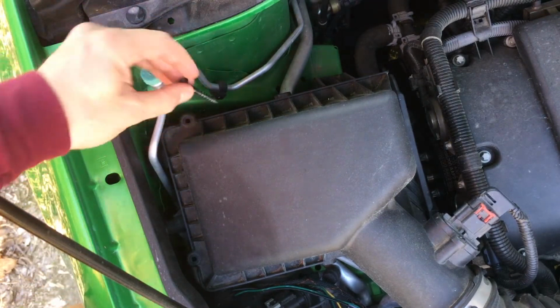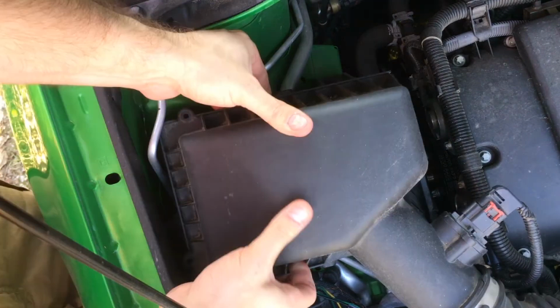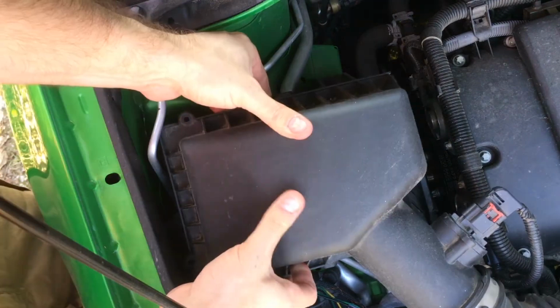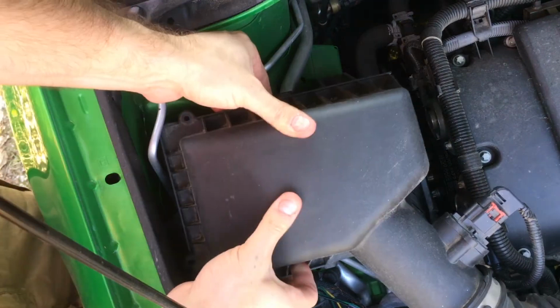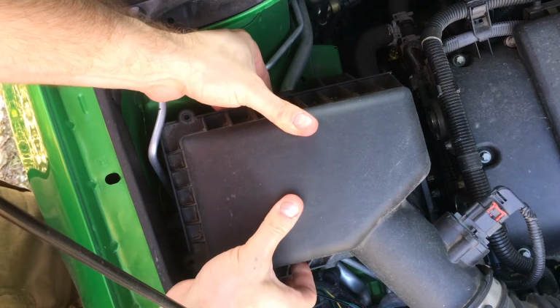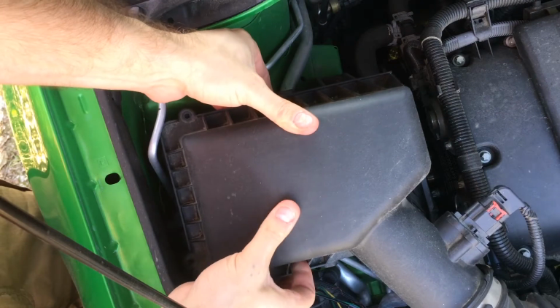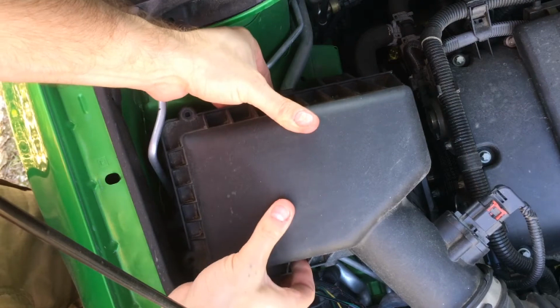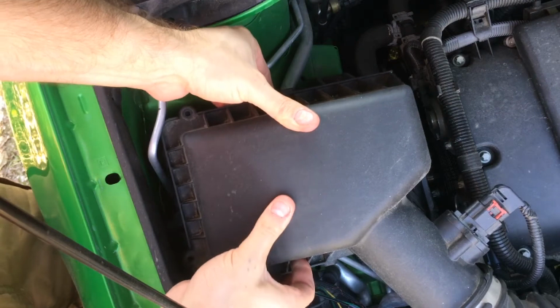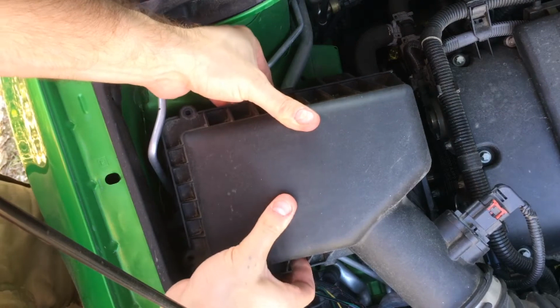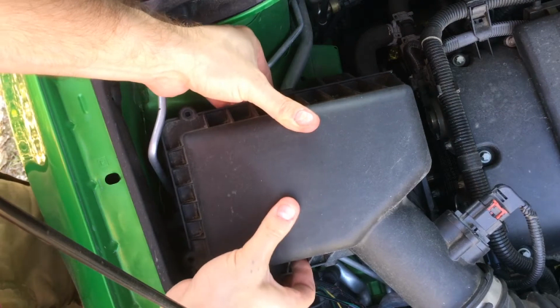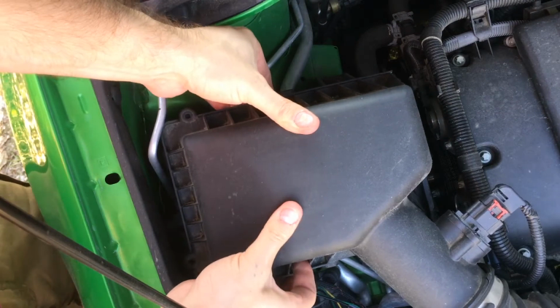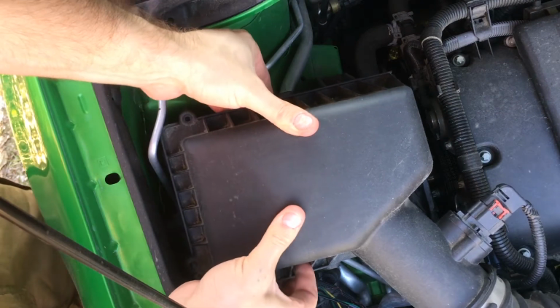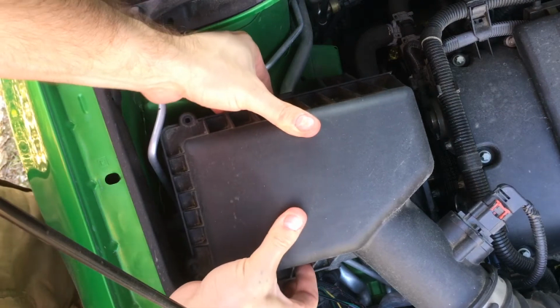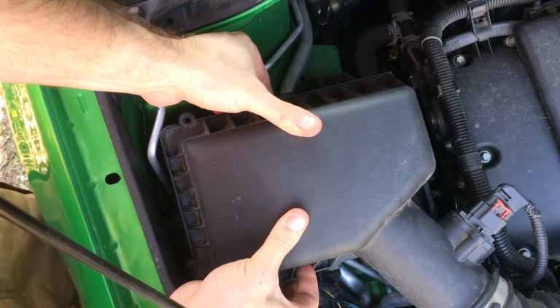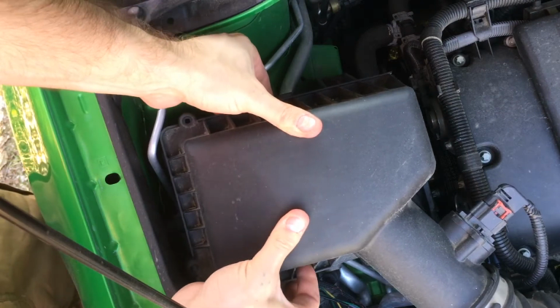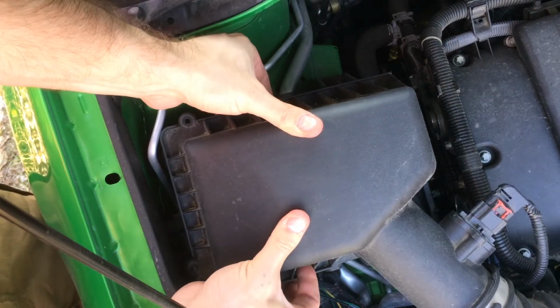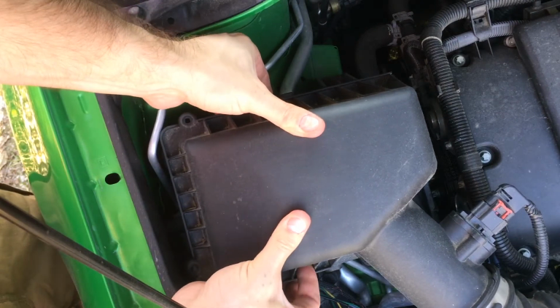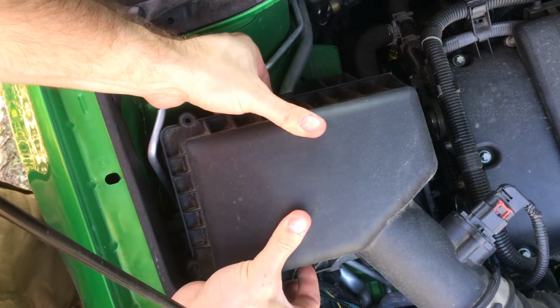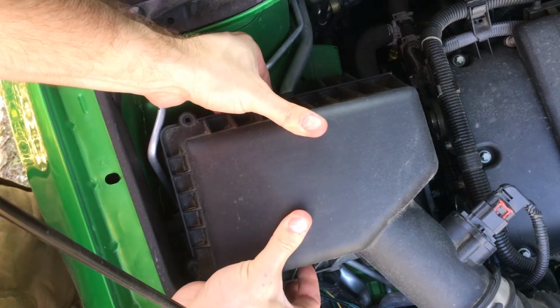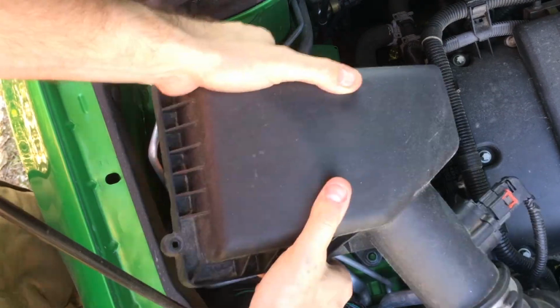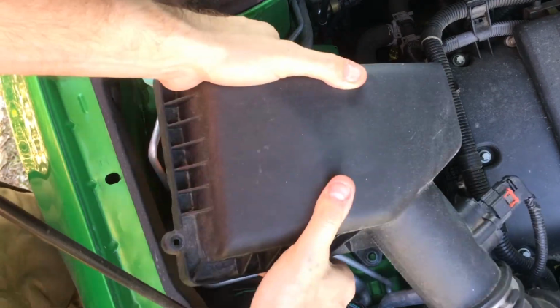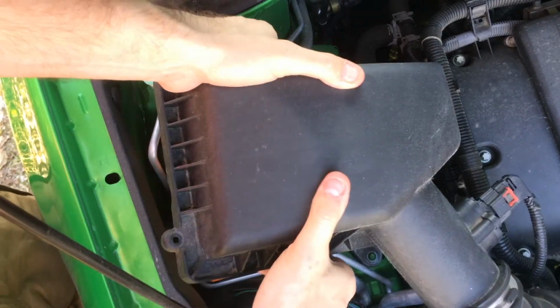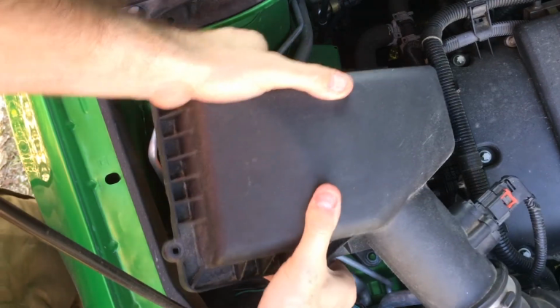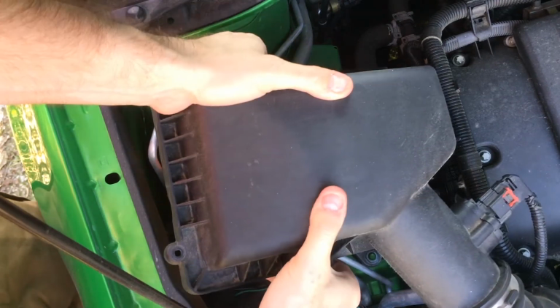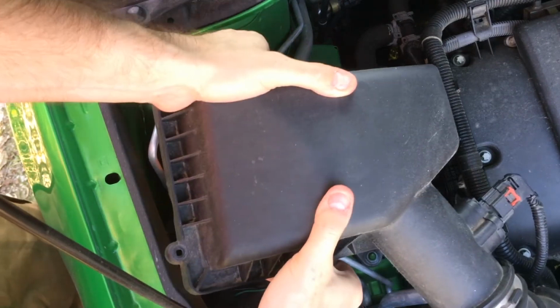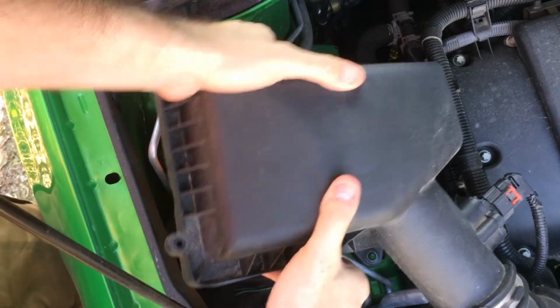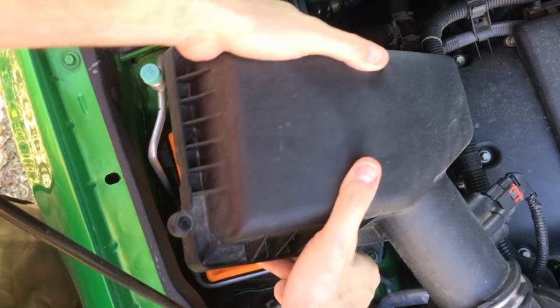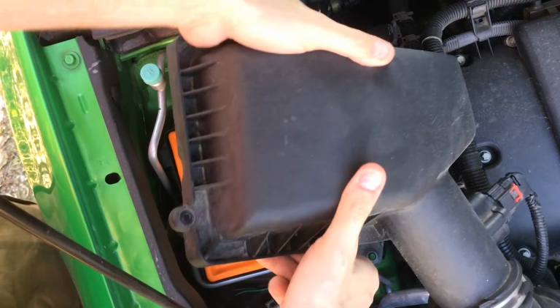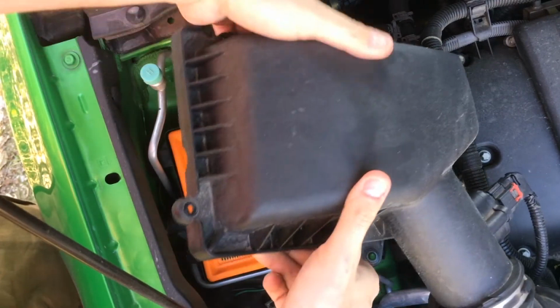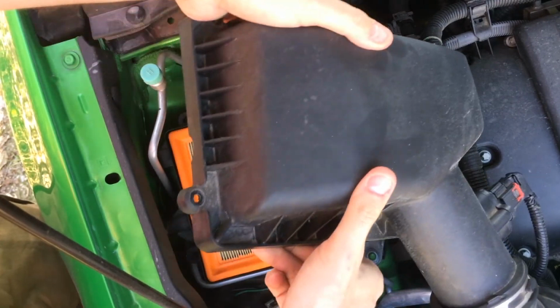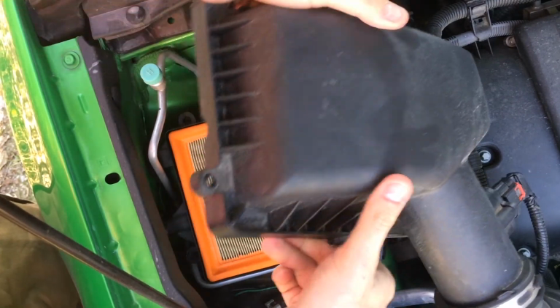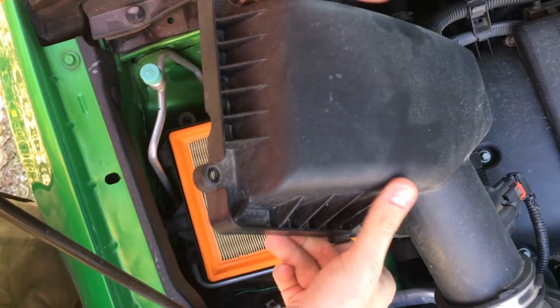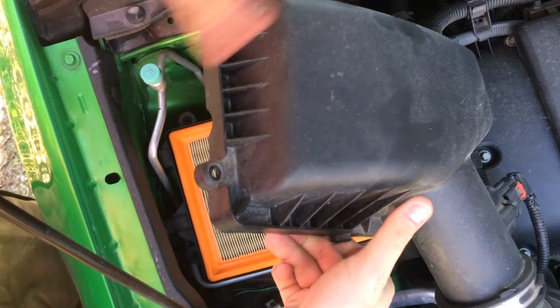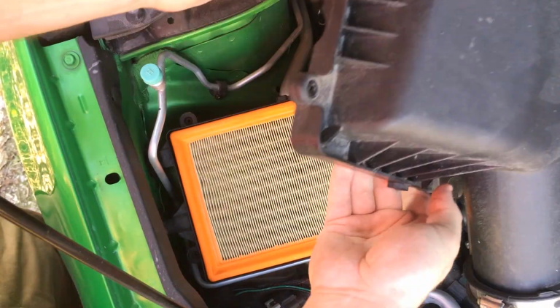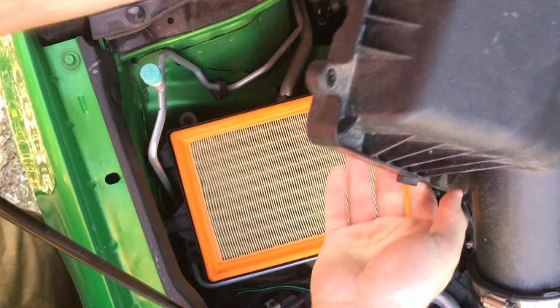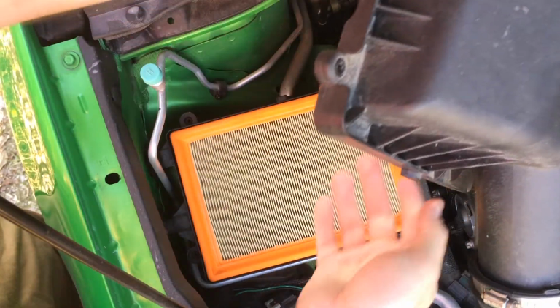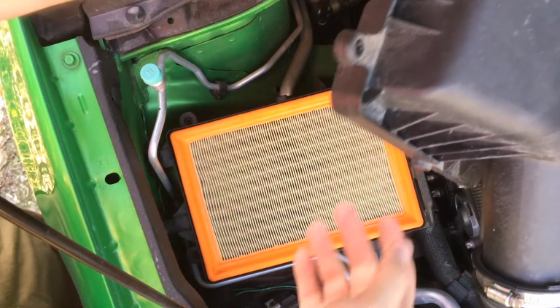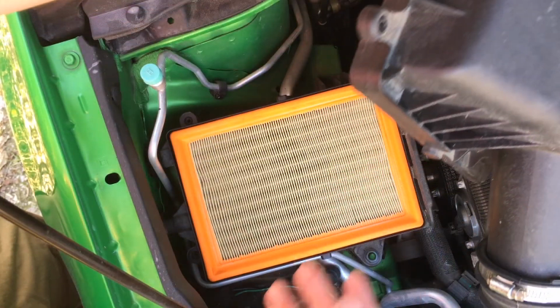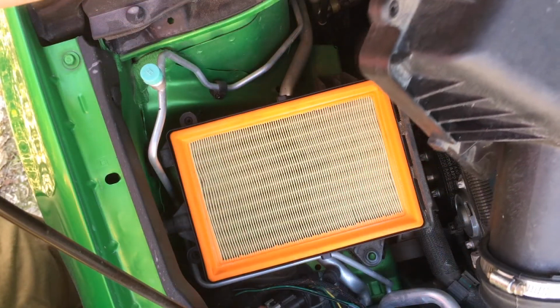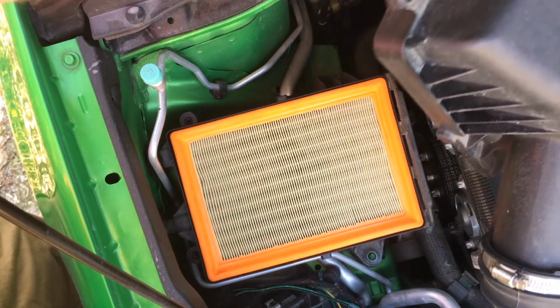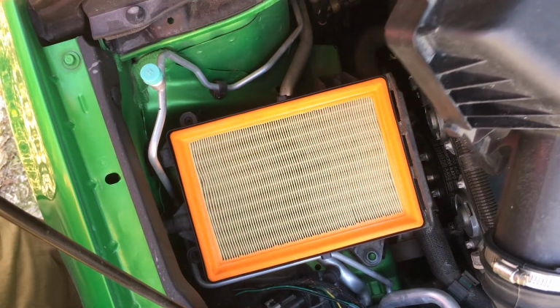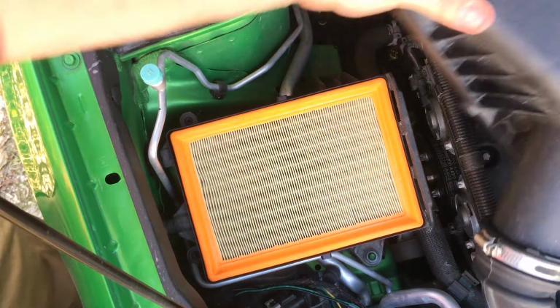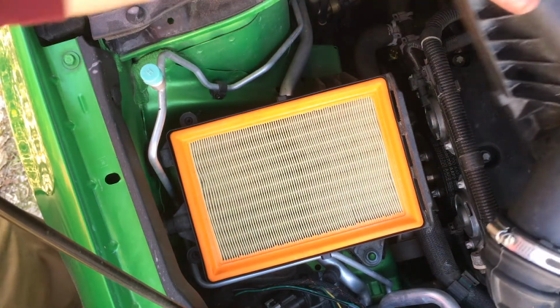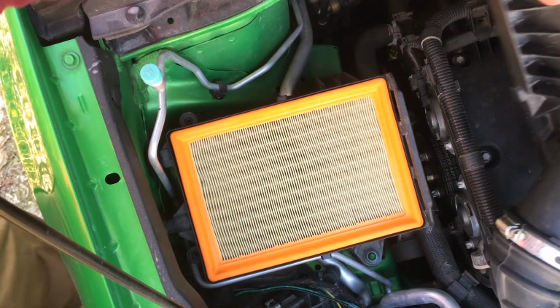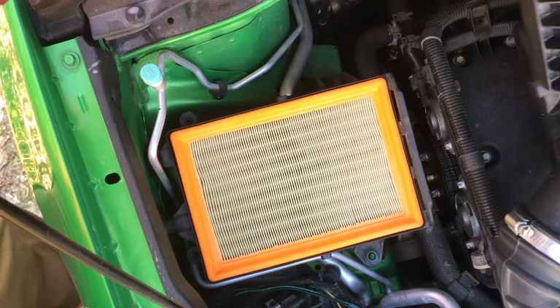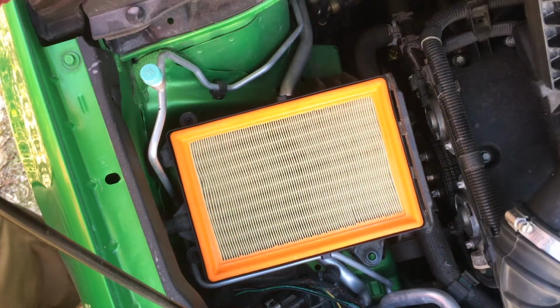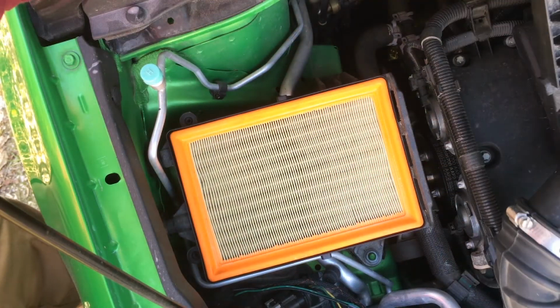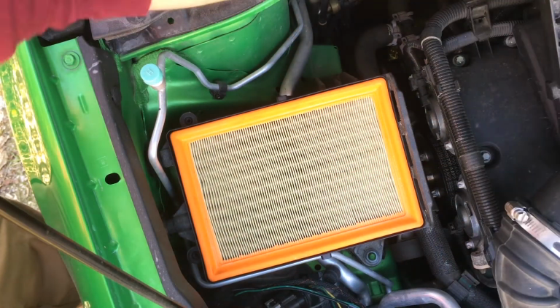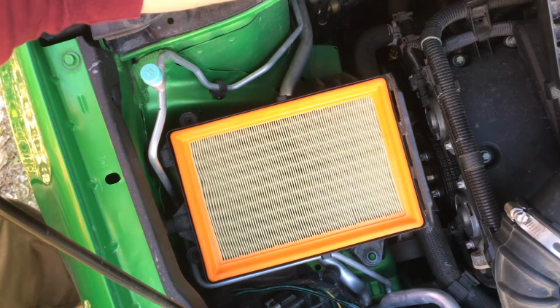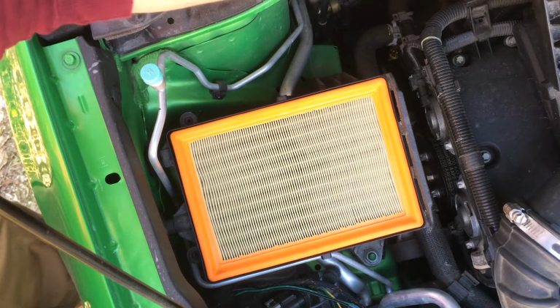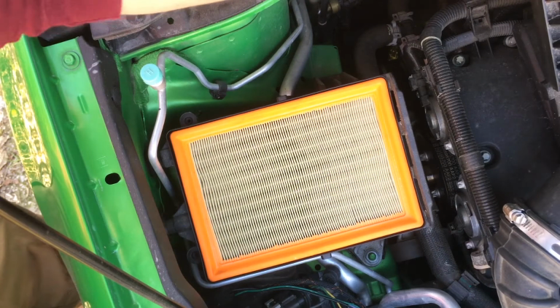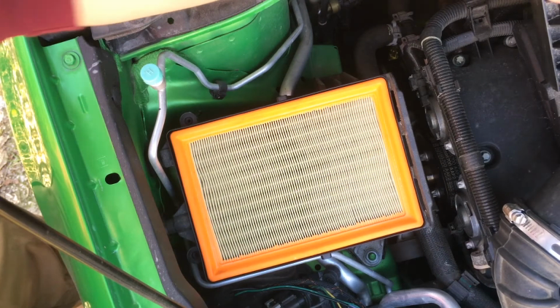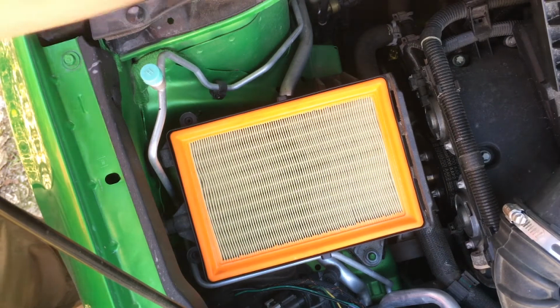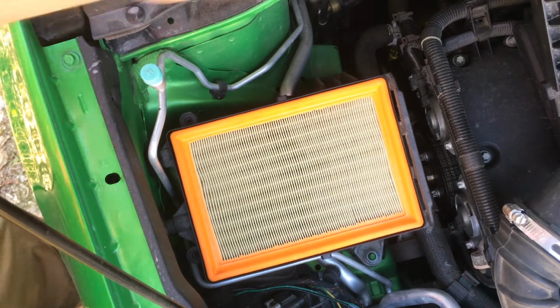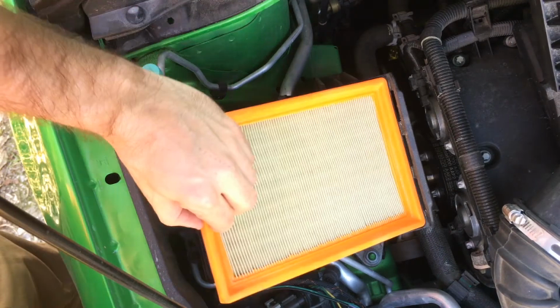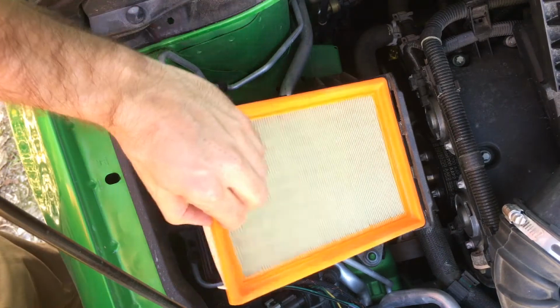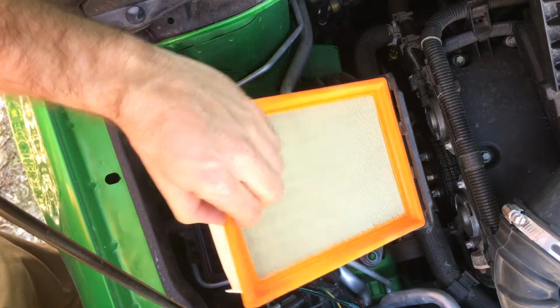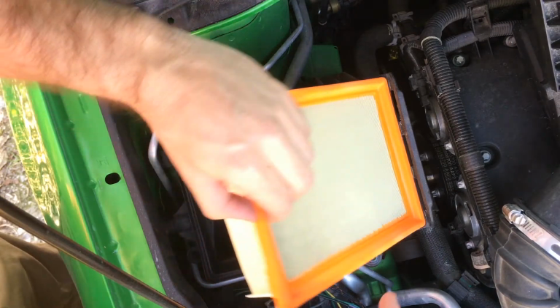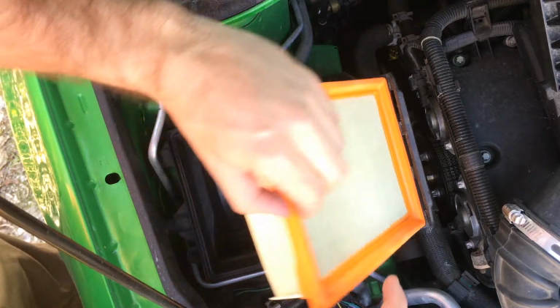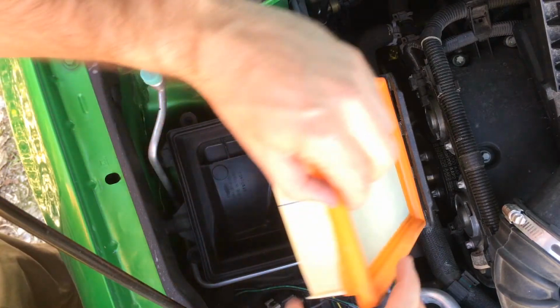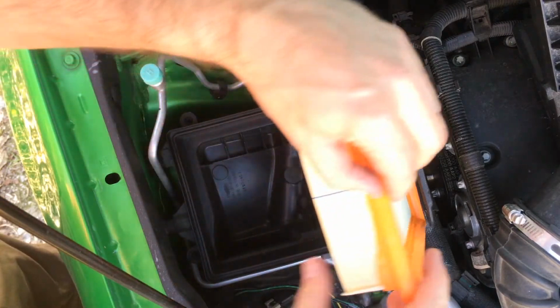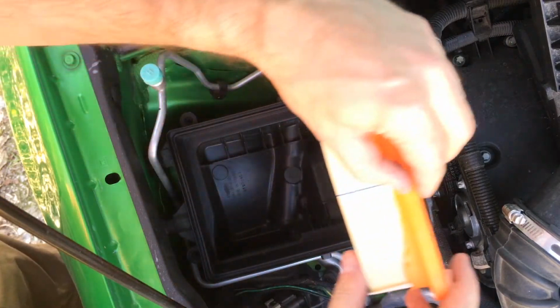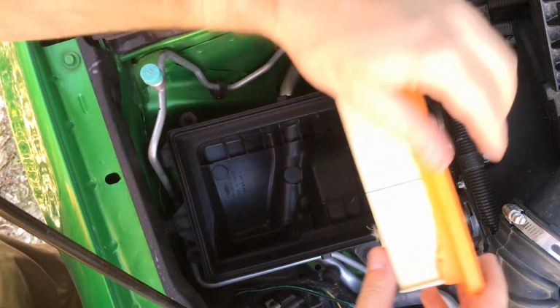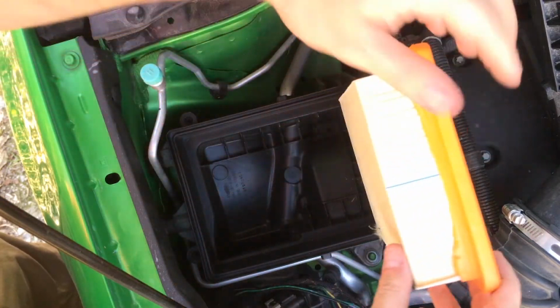Lift up on the outboard side of the filter box and pull towards you. Secure the intake to the side. Pull out your old filter.